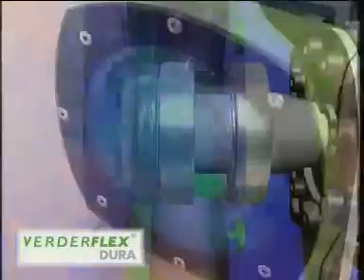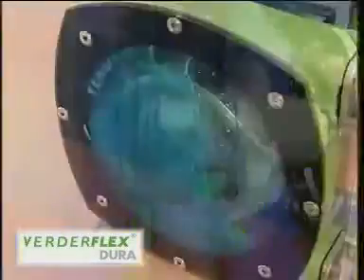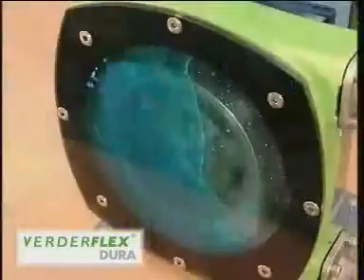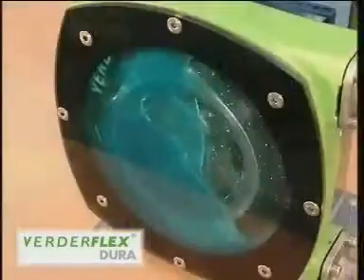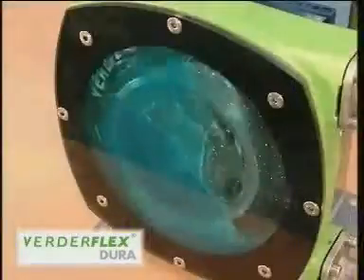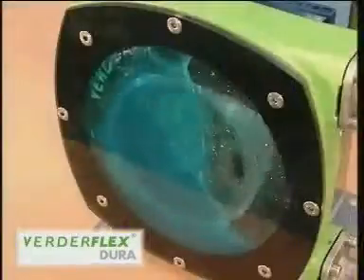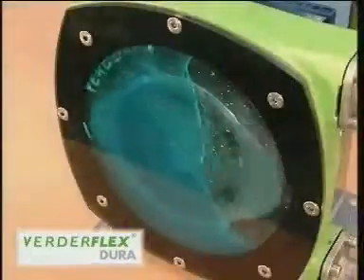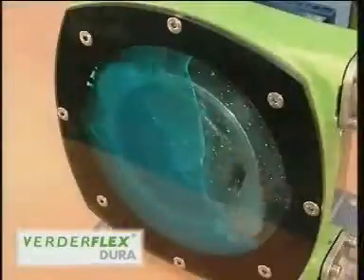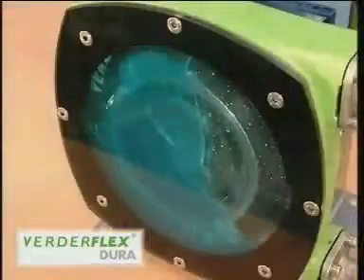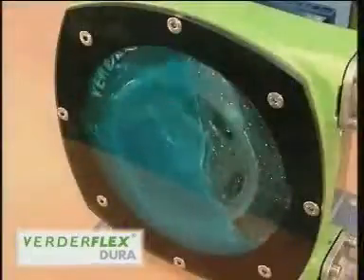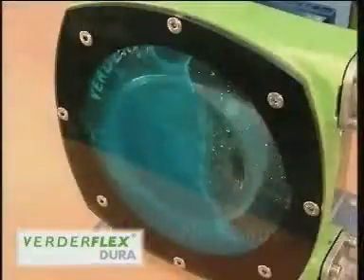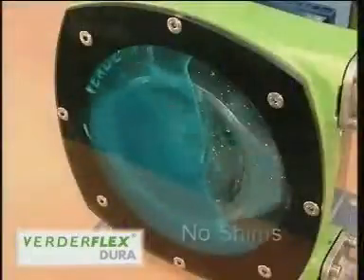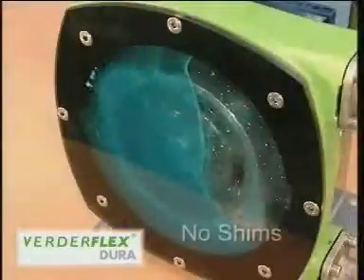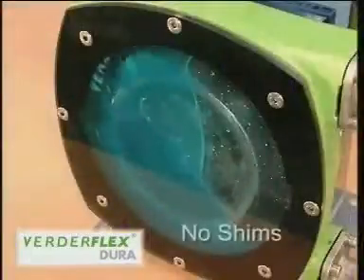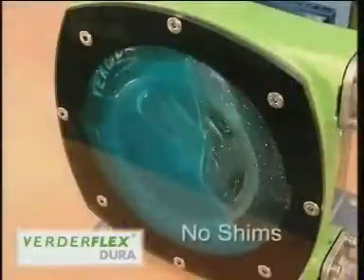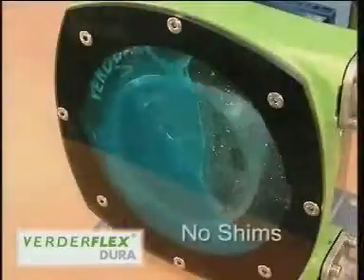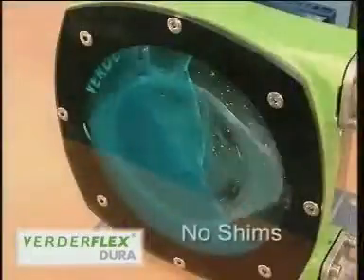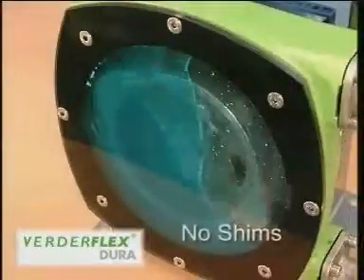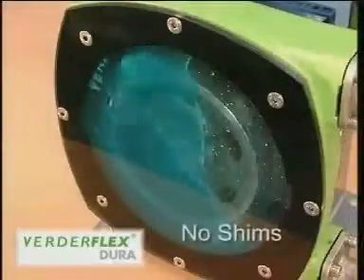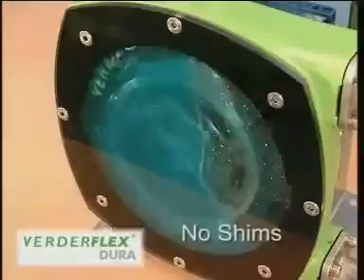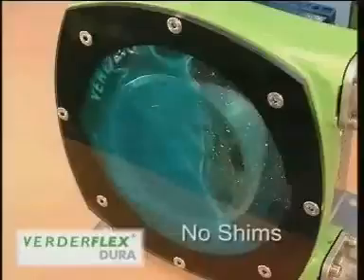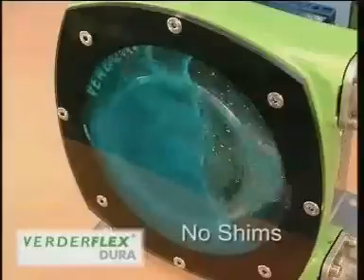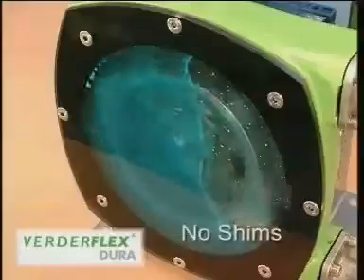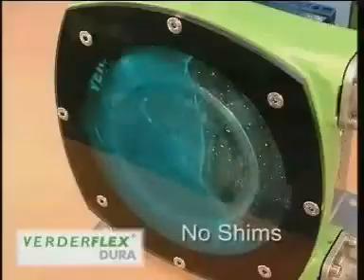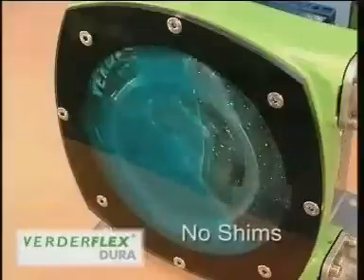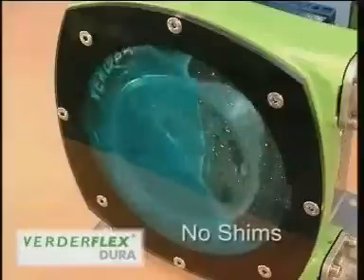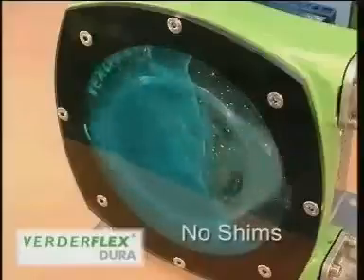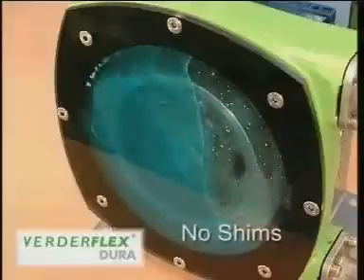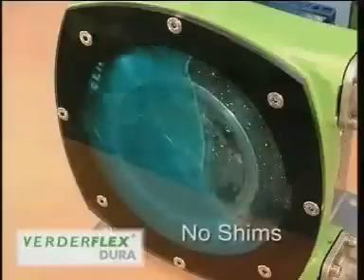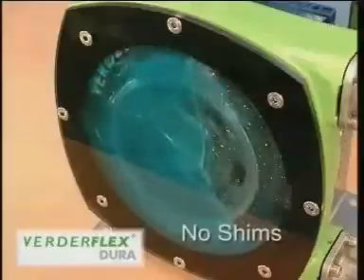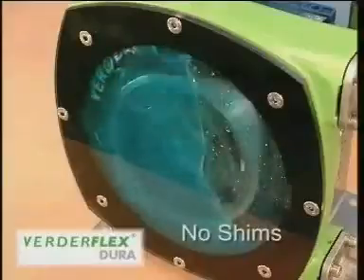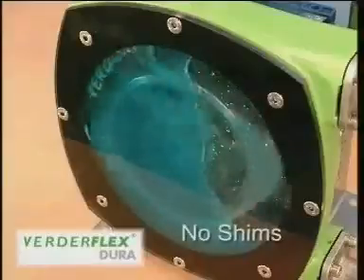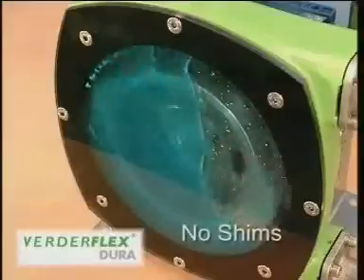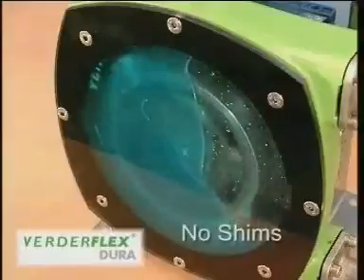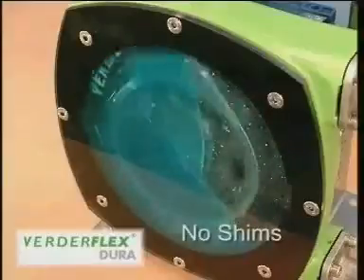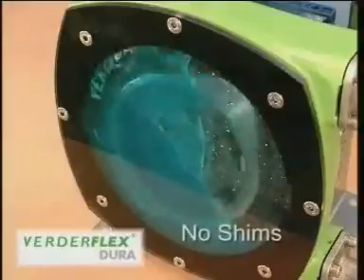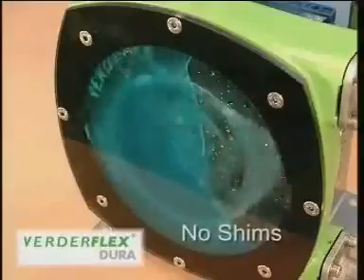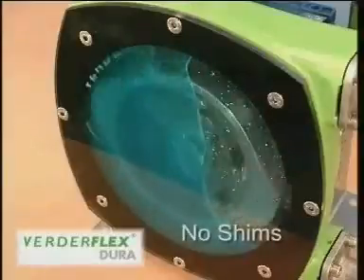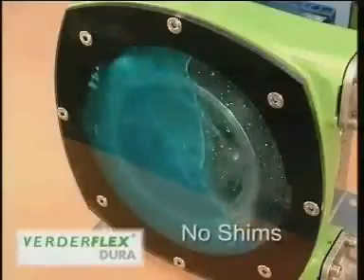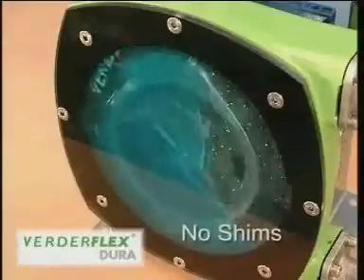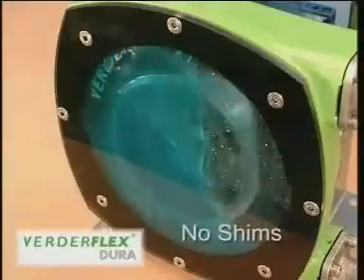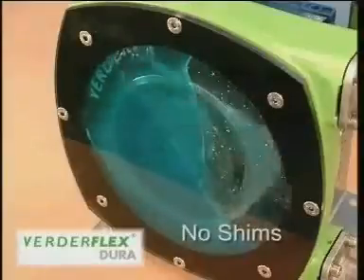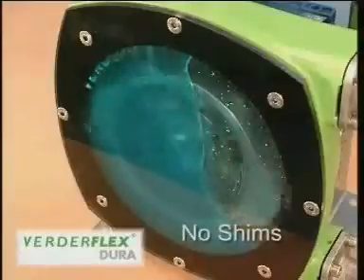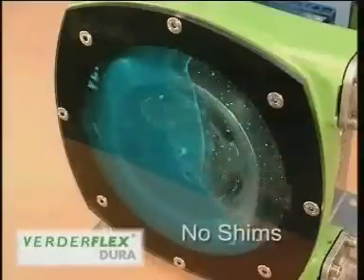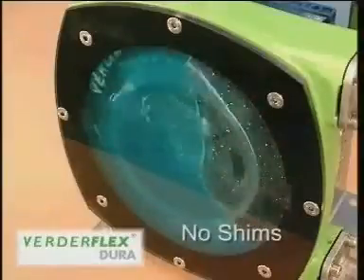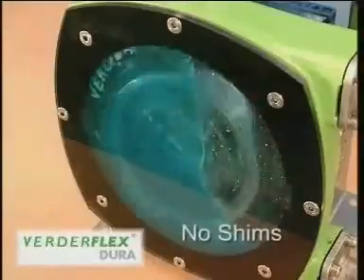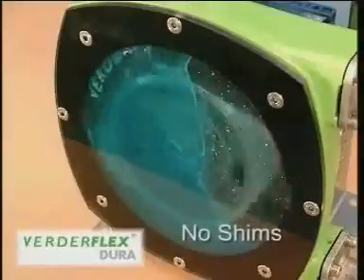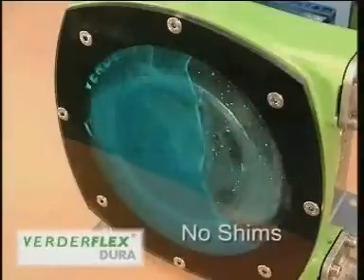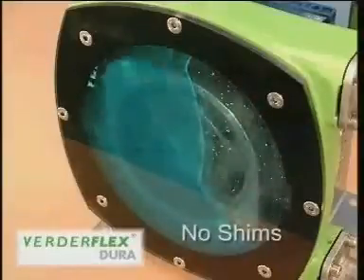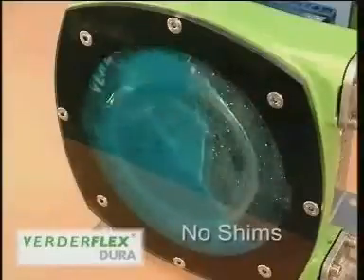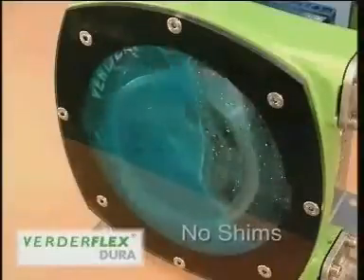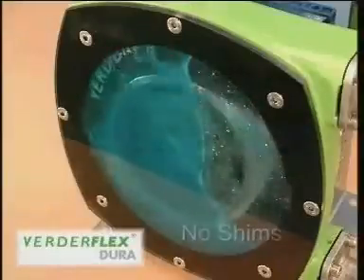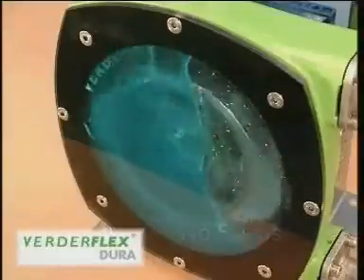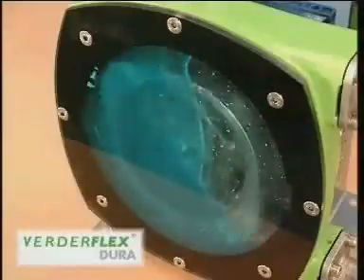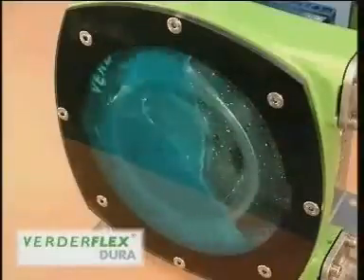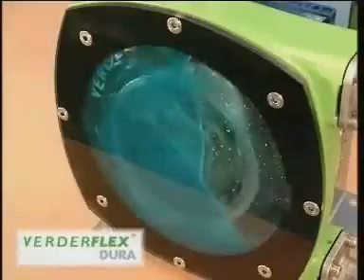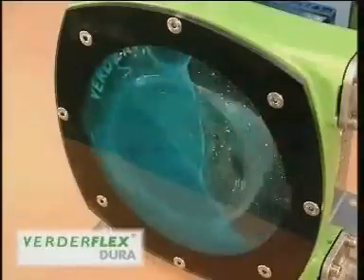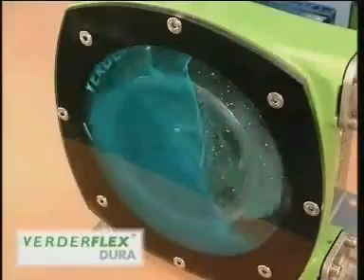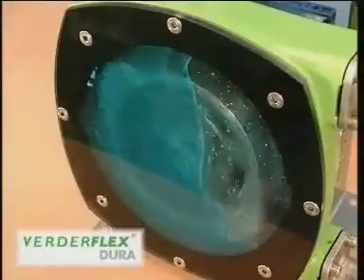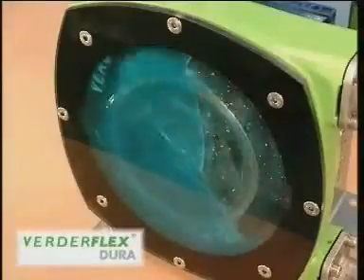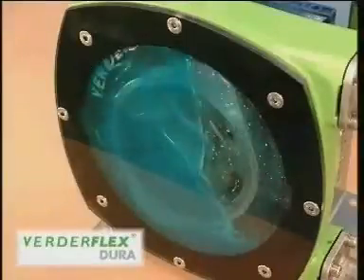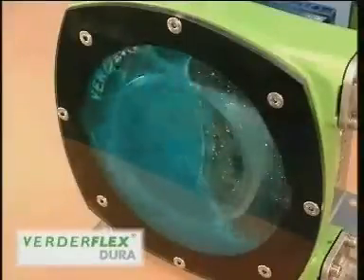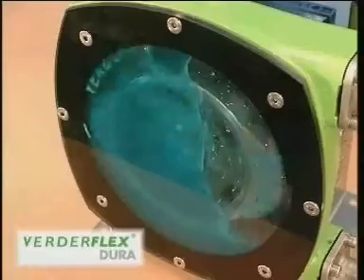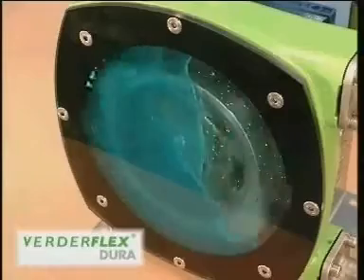The rotor has no shims. This makes installation and maintenance easier and reduces system downtime.